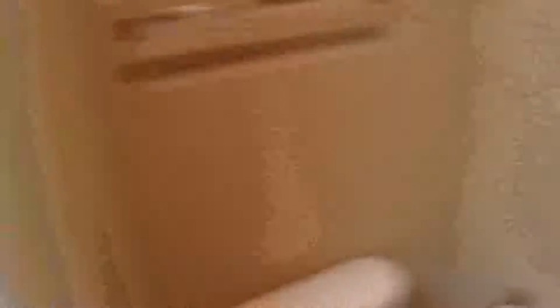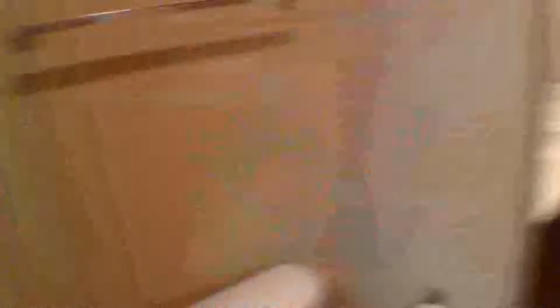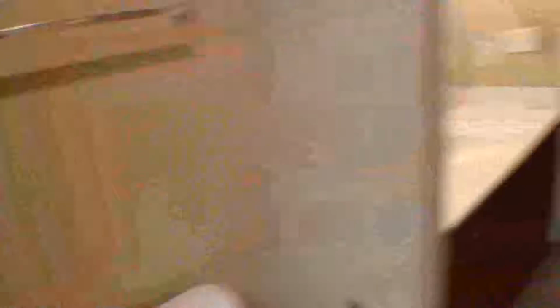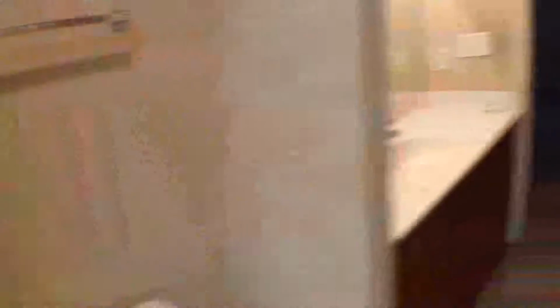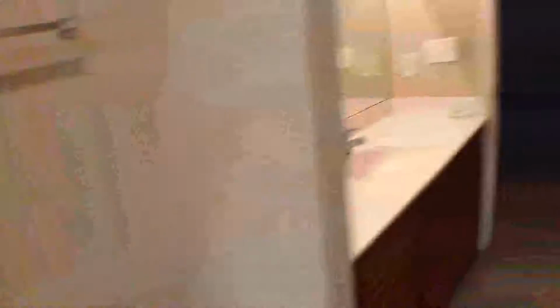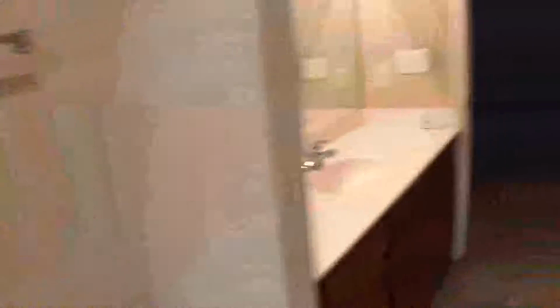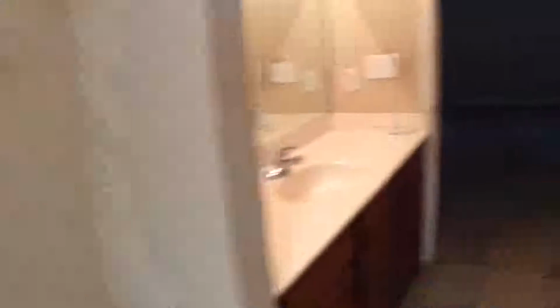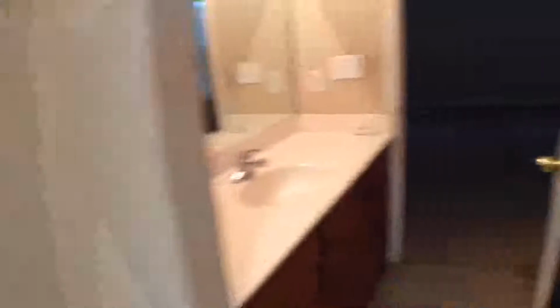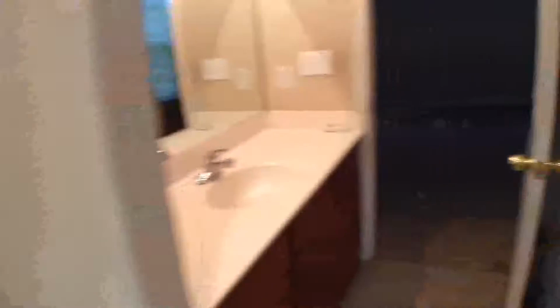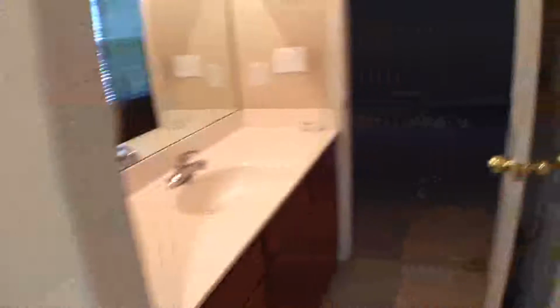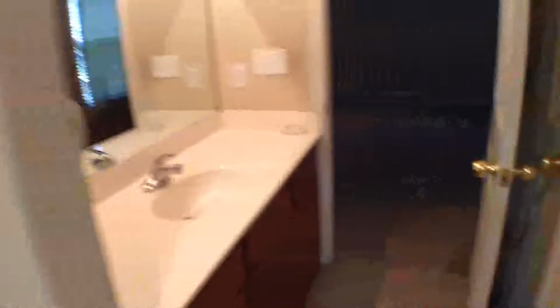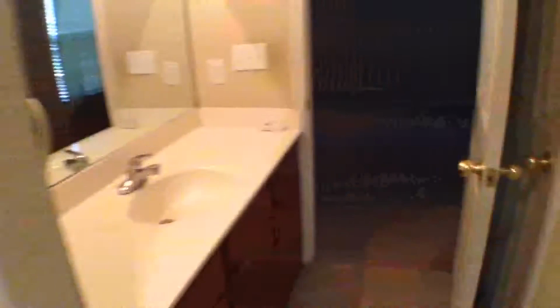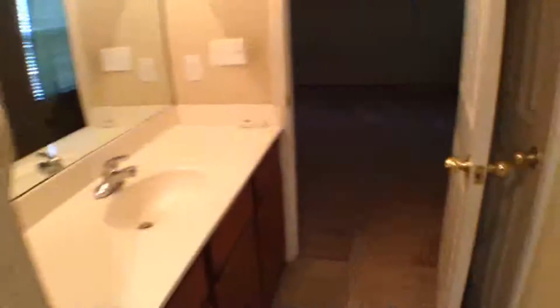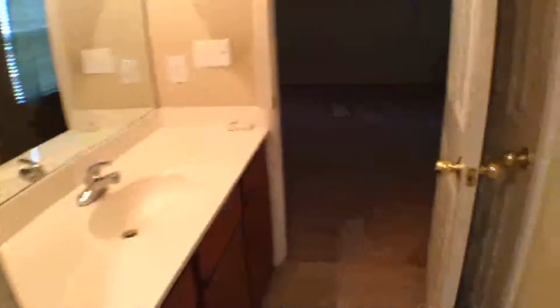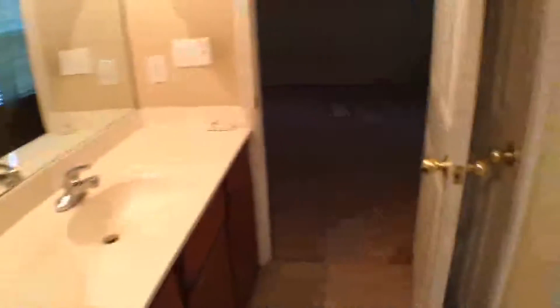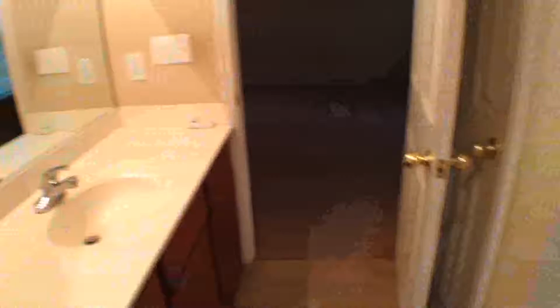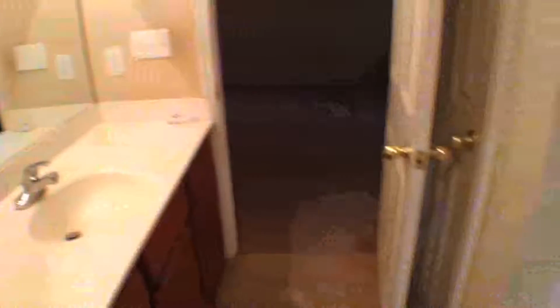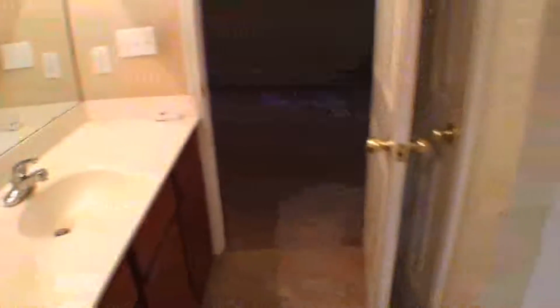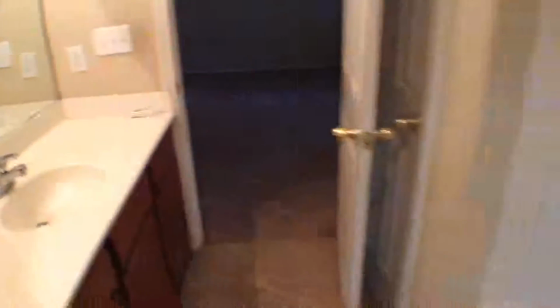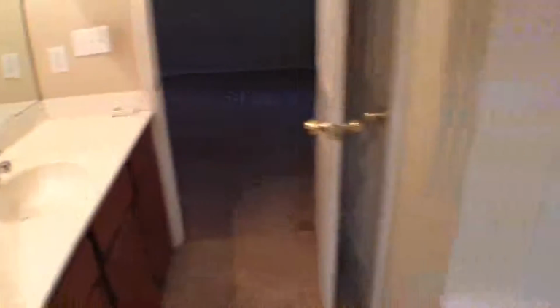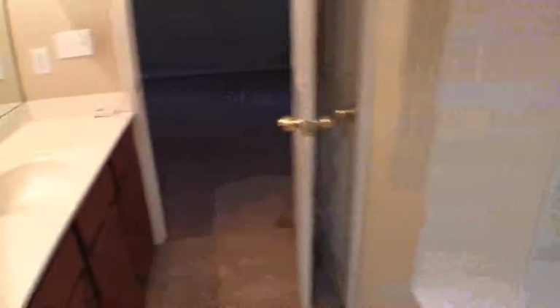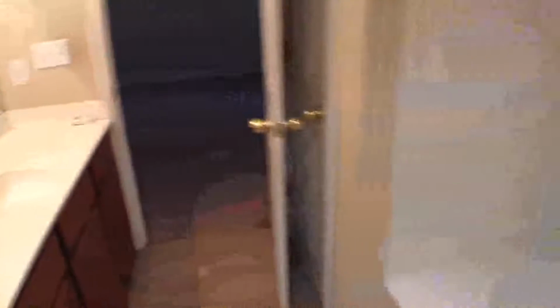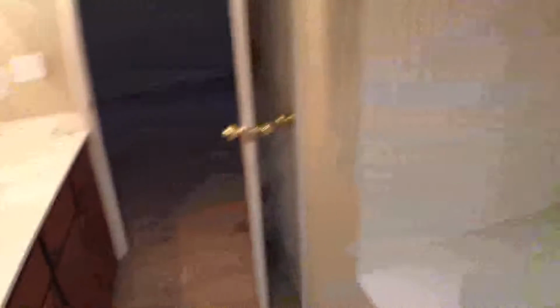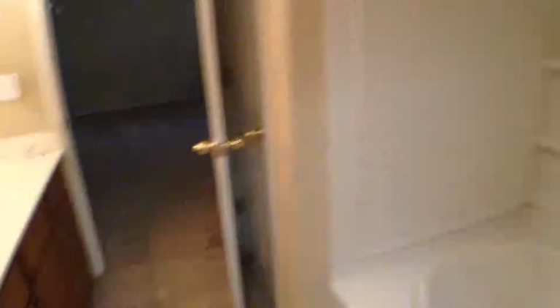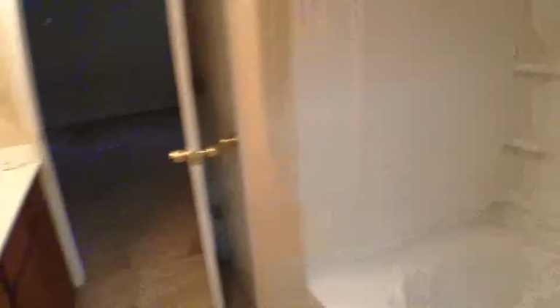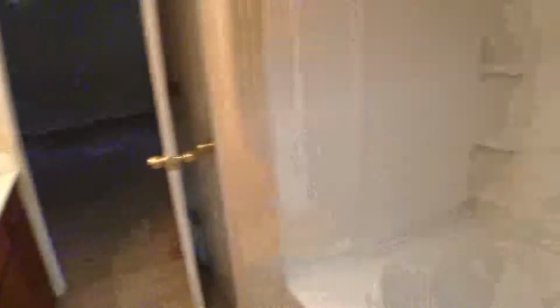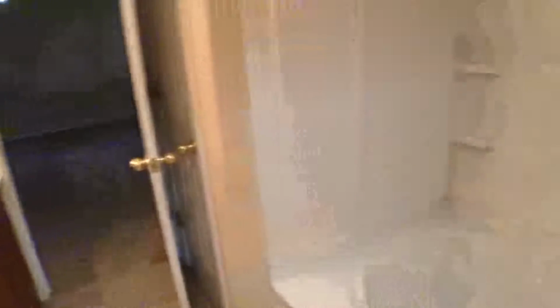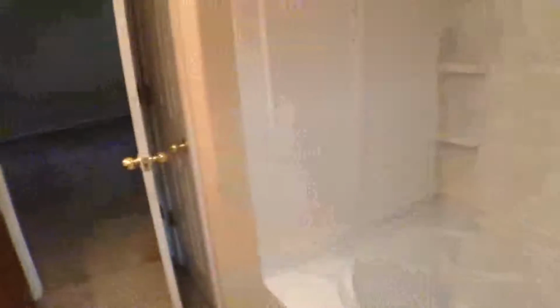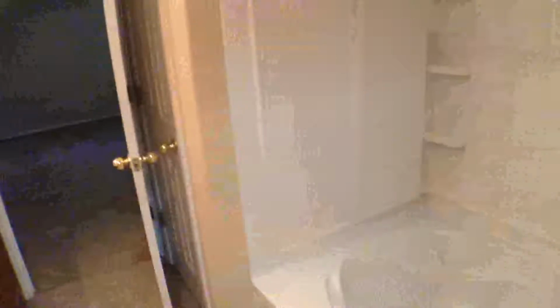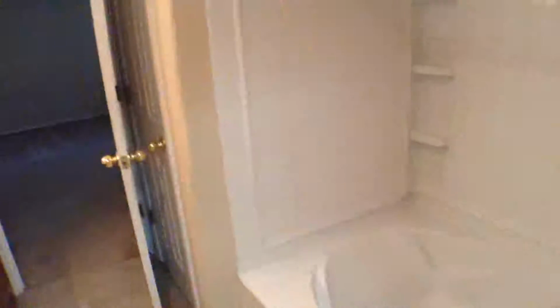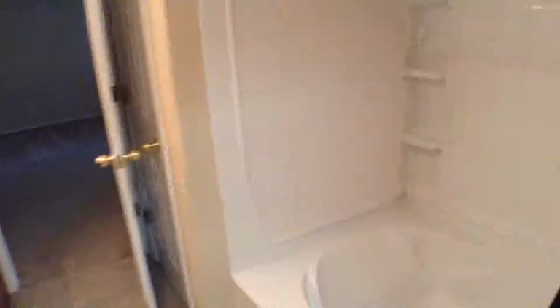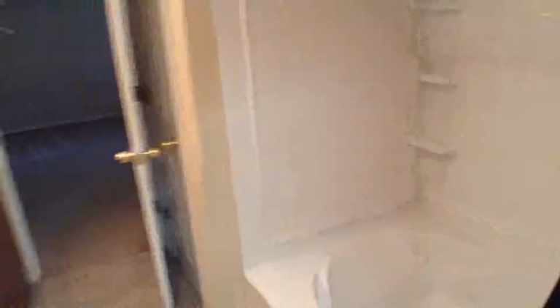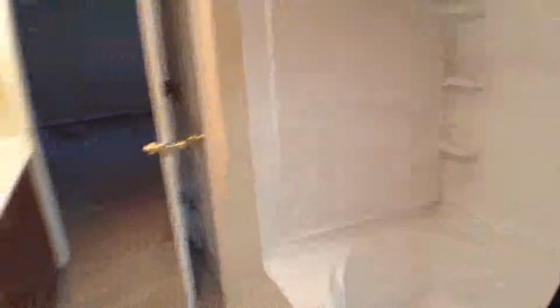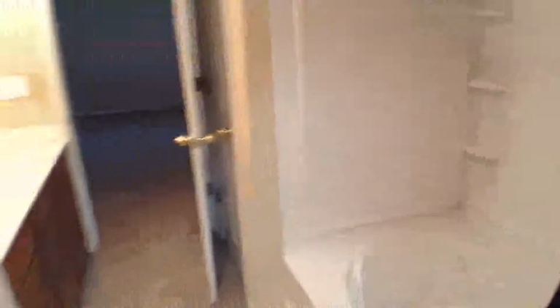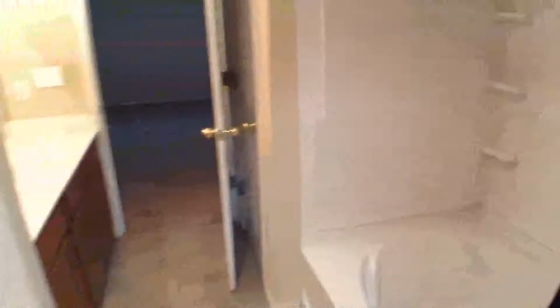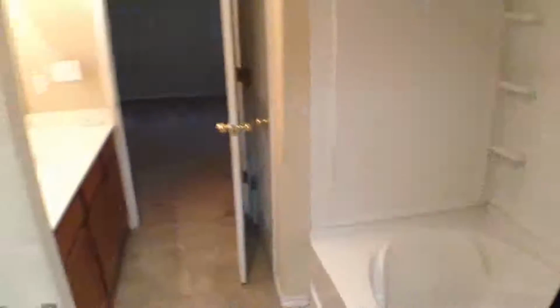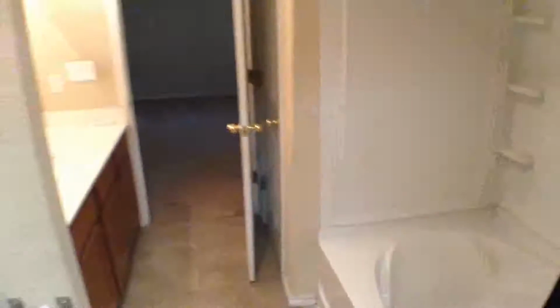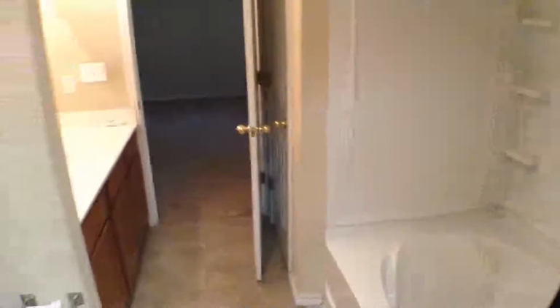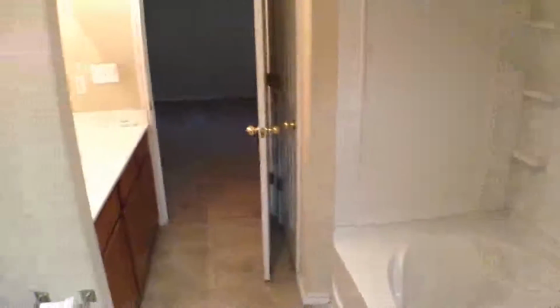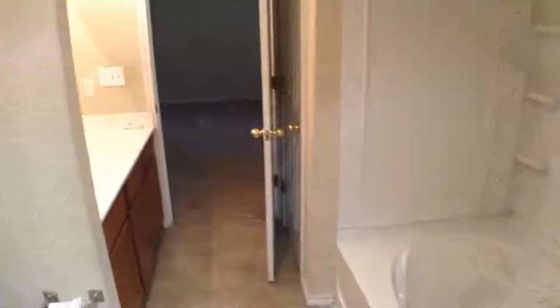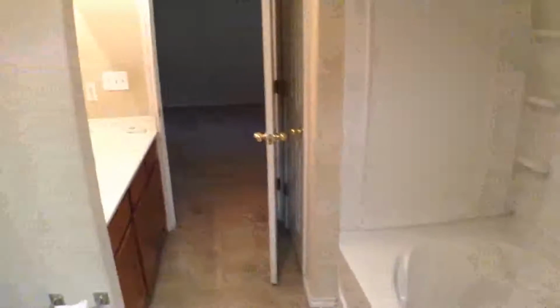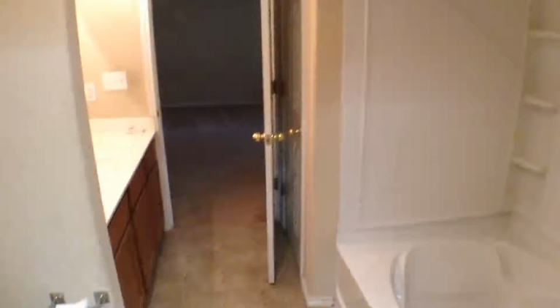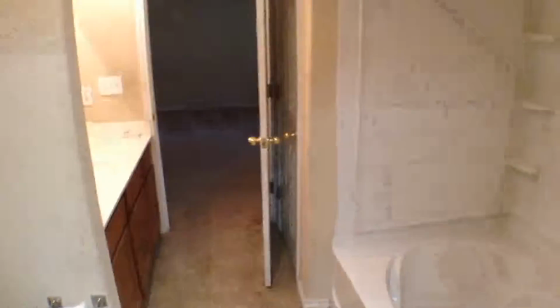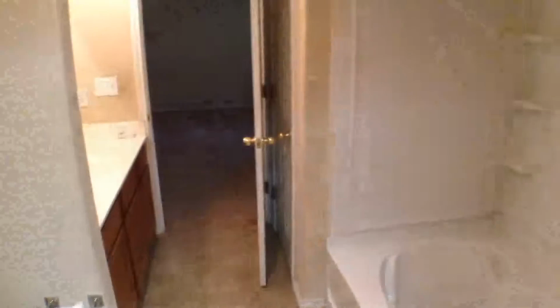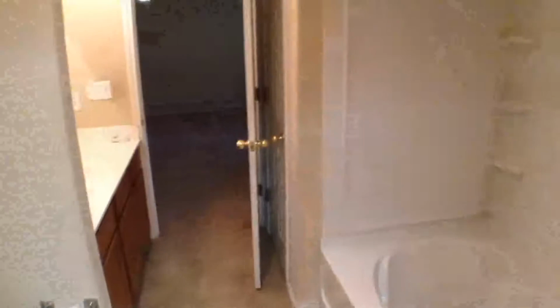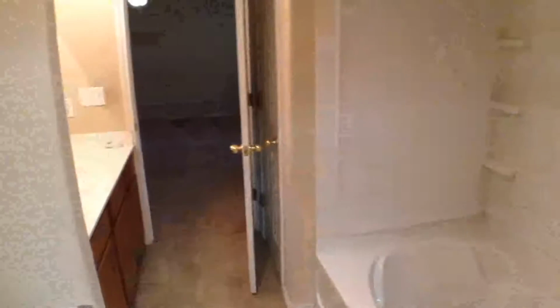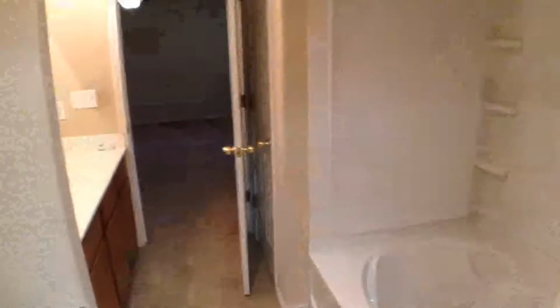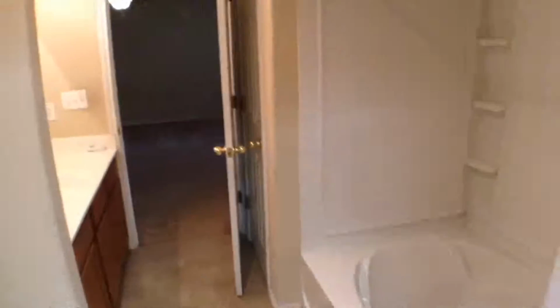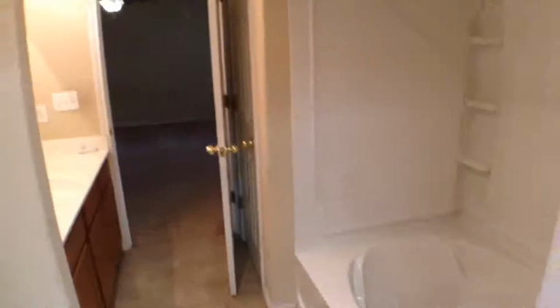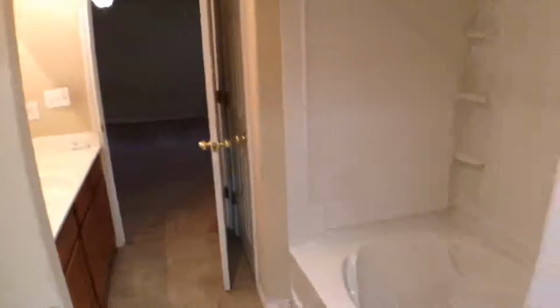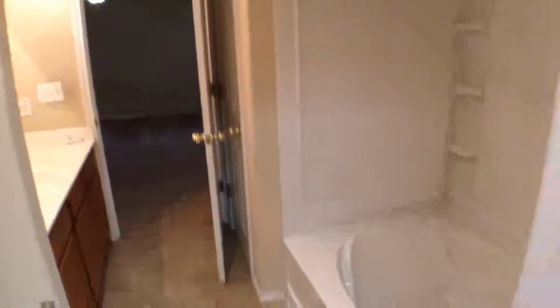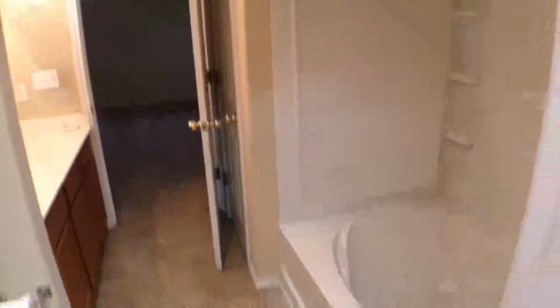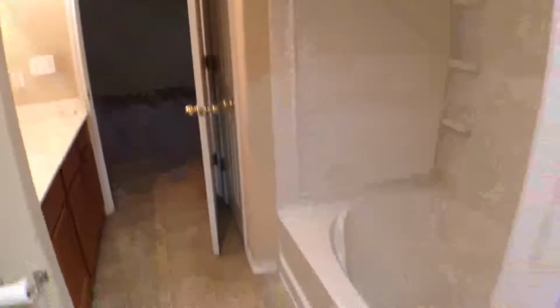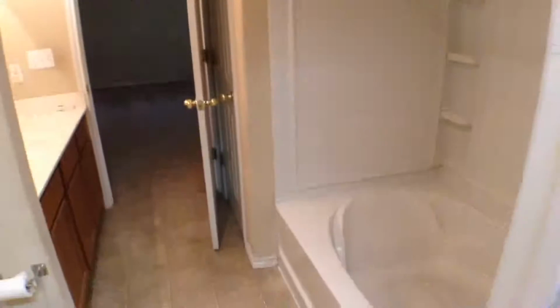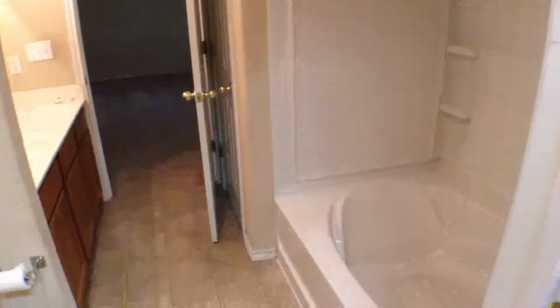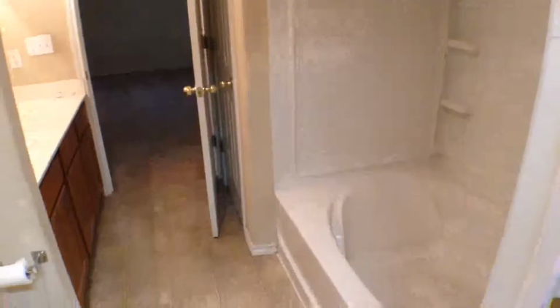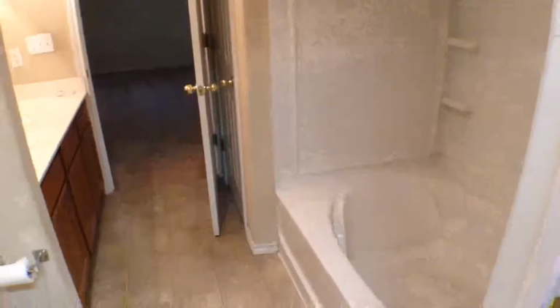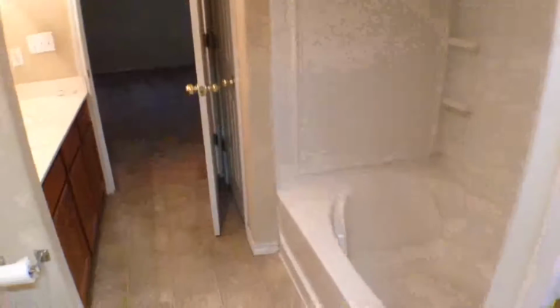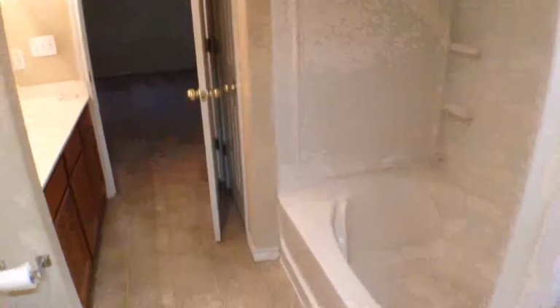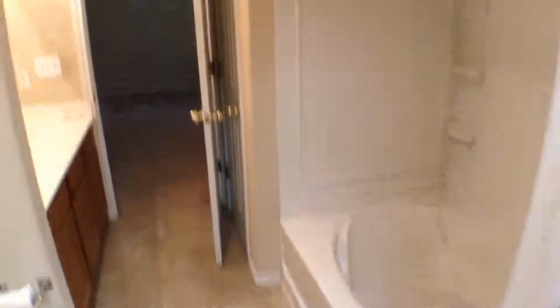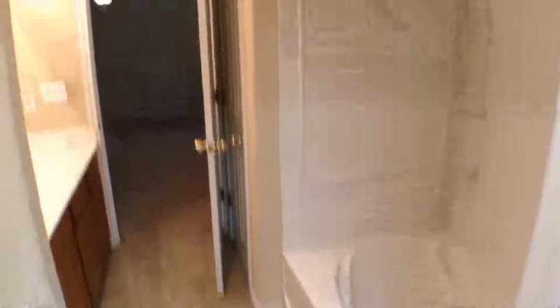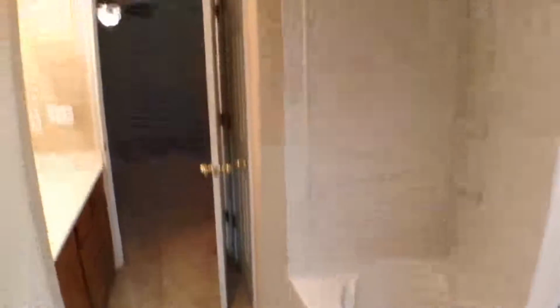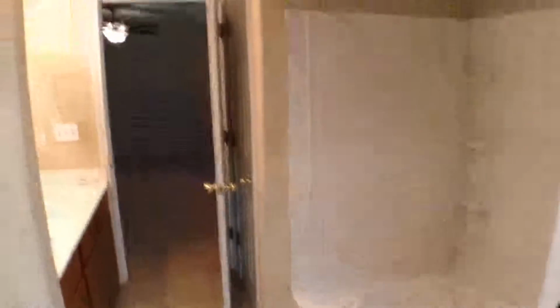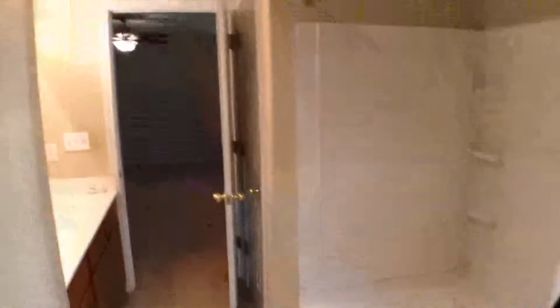This concludes our video of 6254 Post Mill.